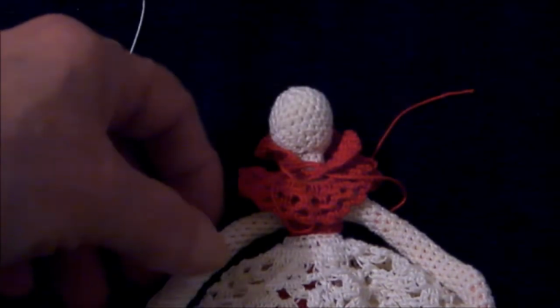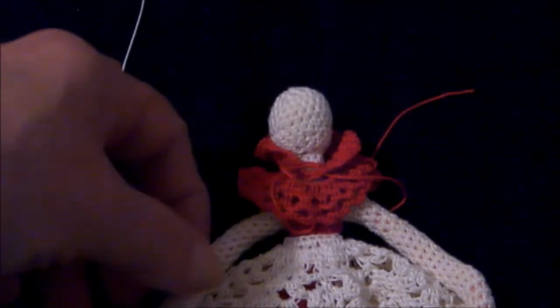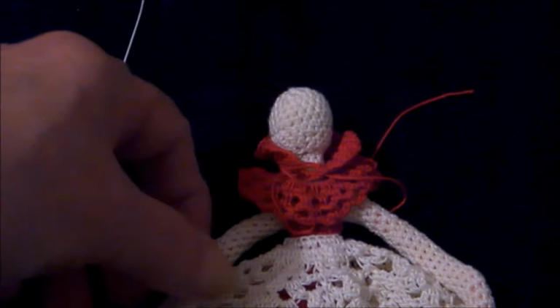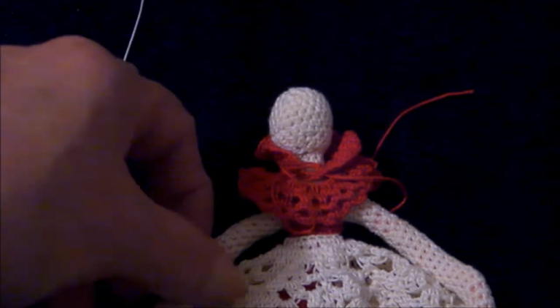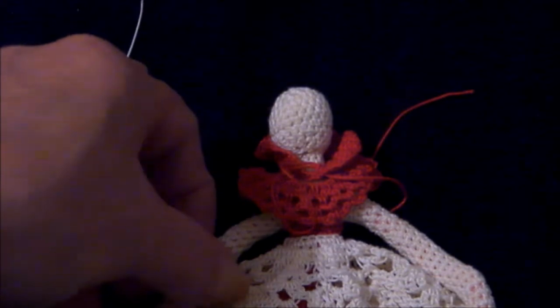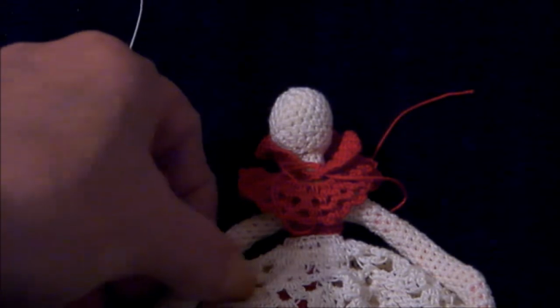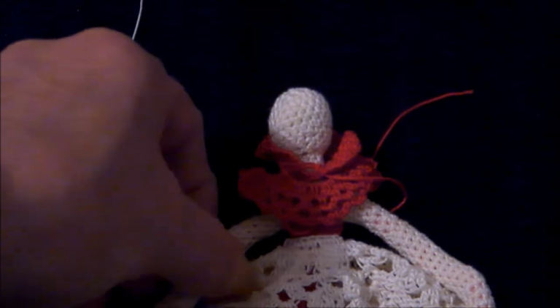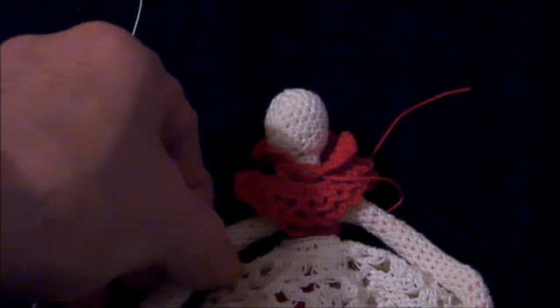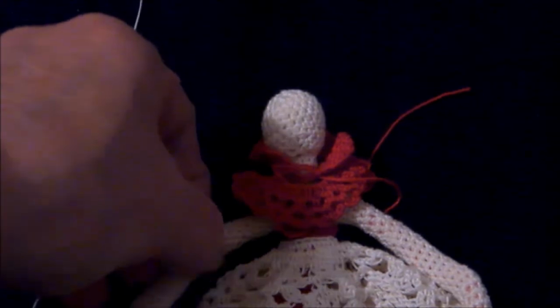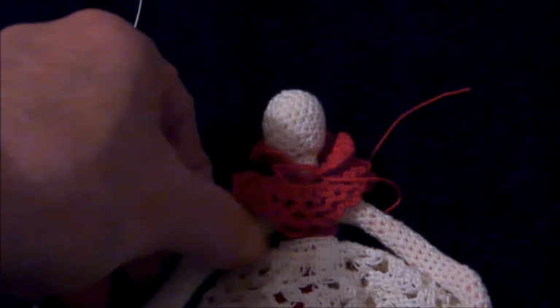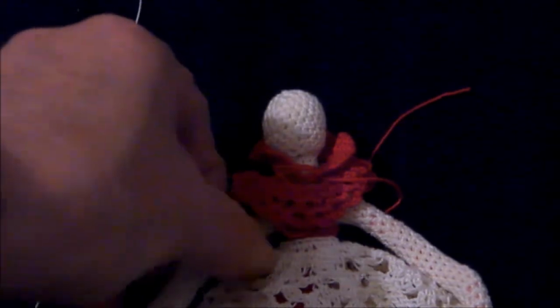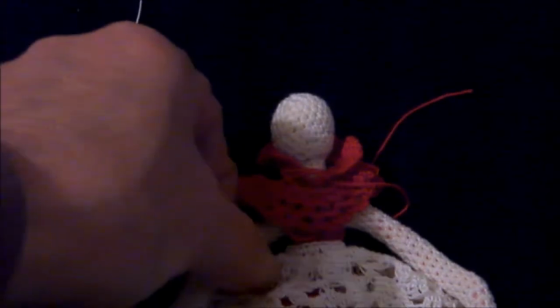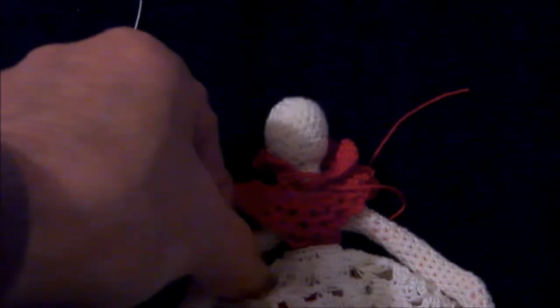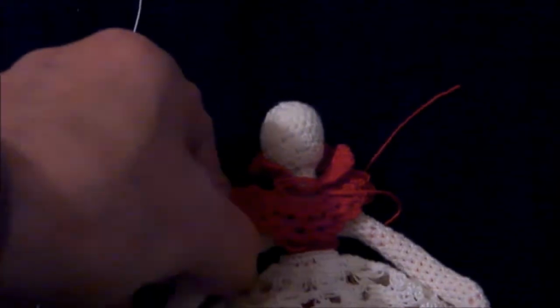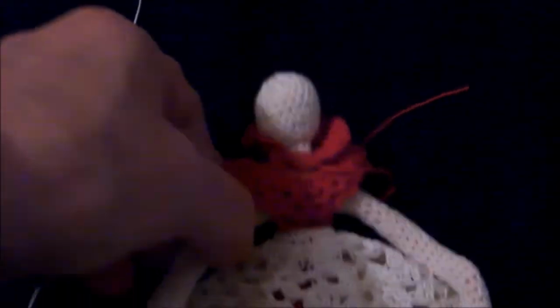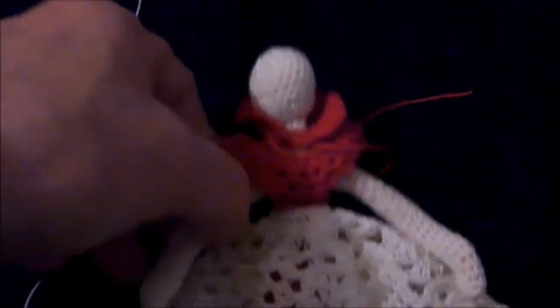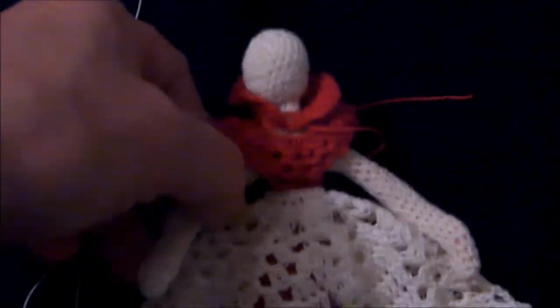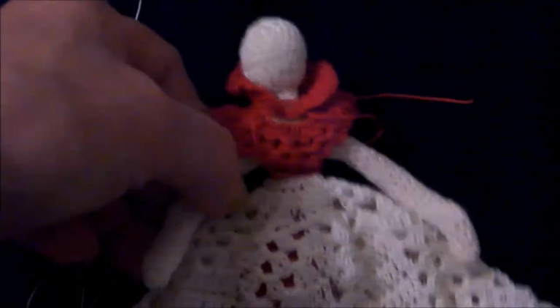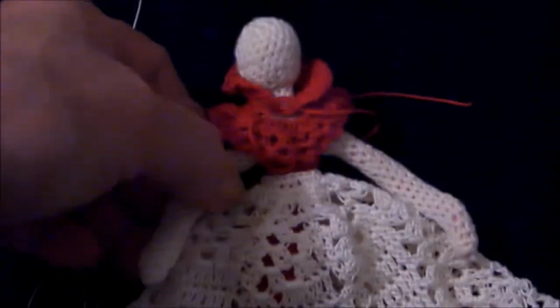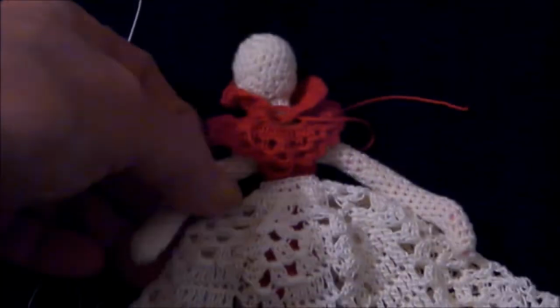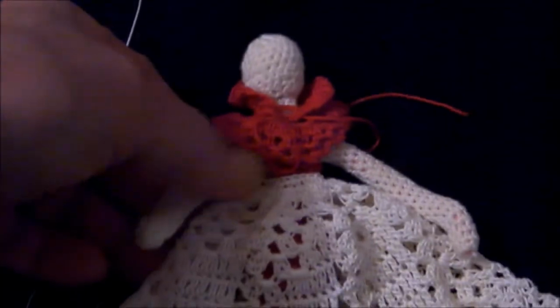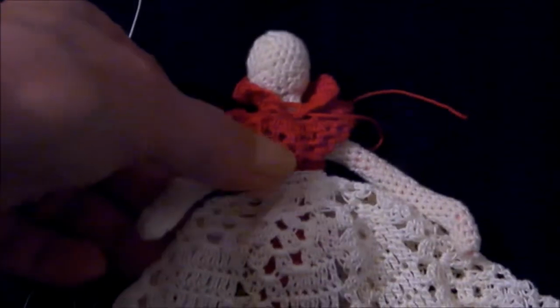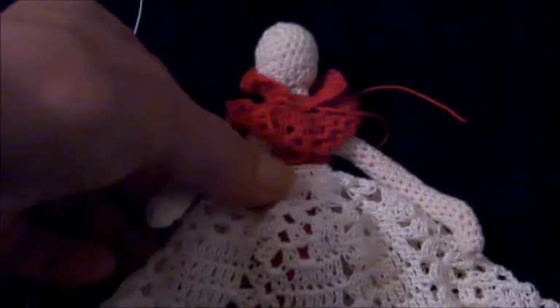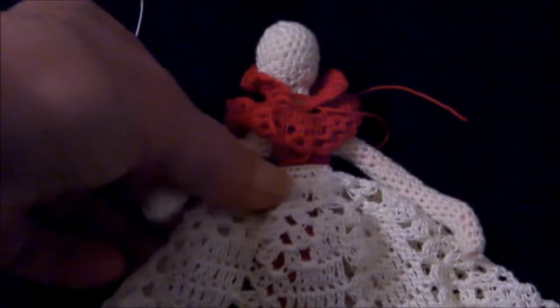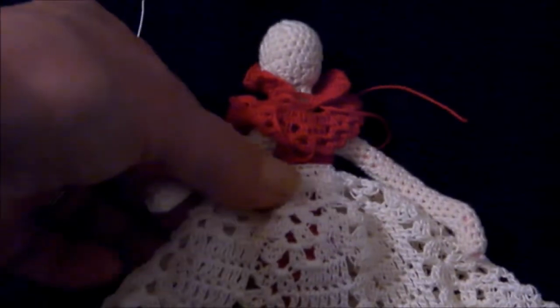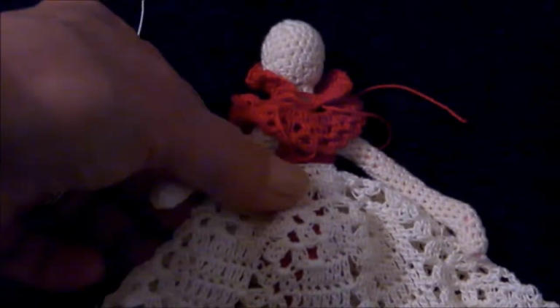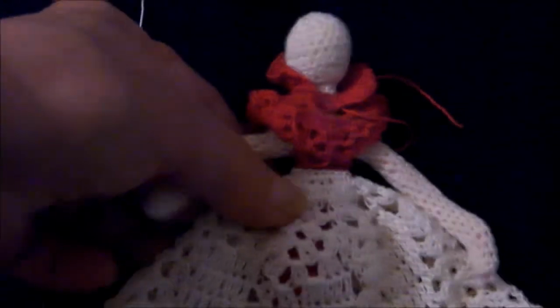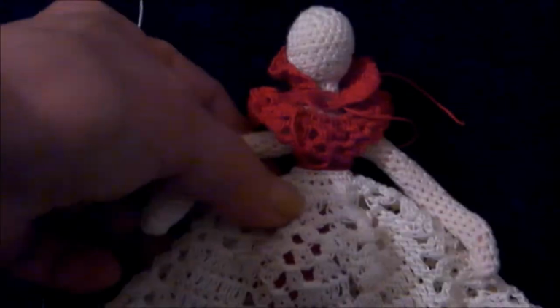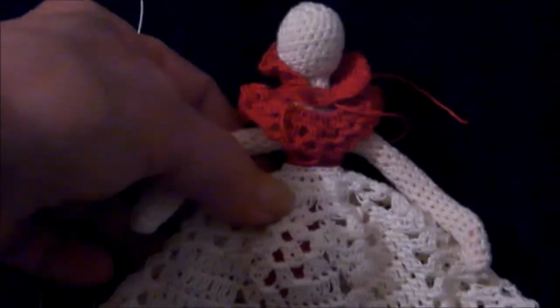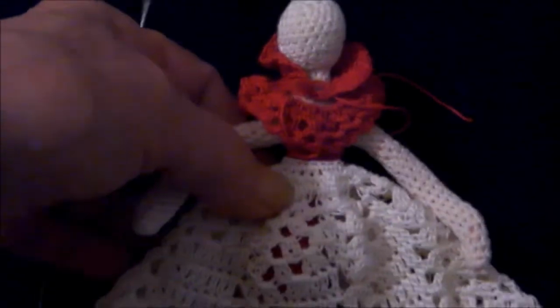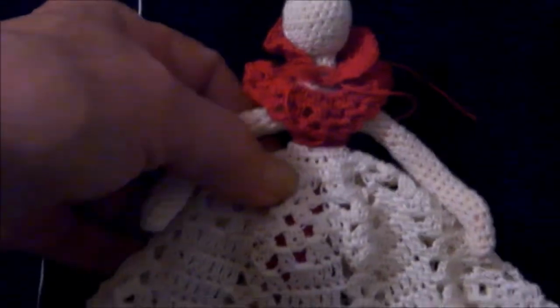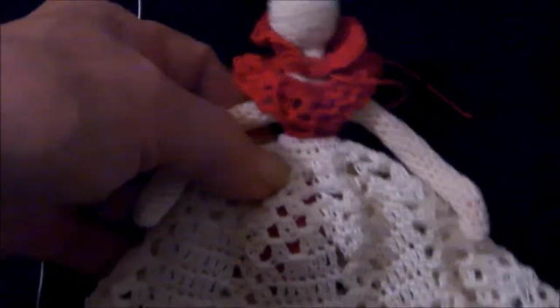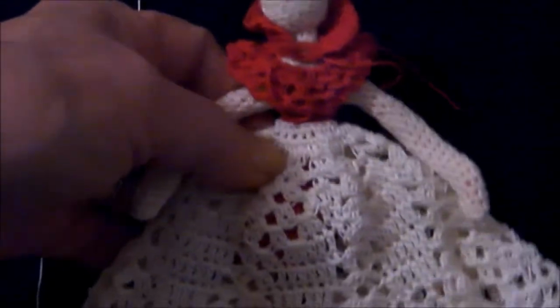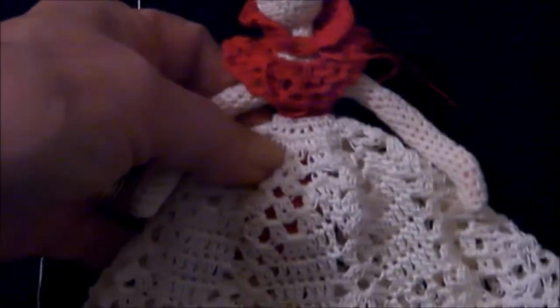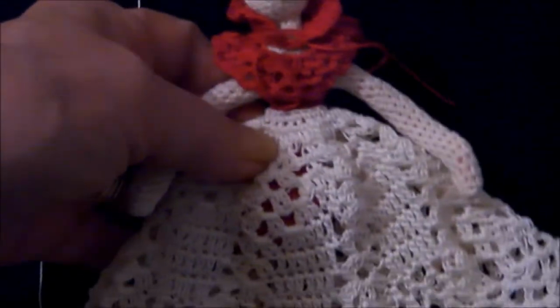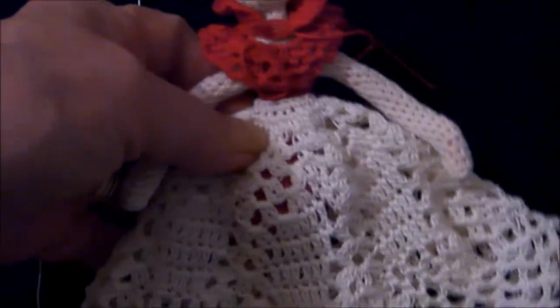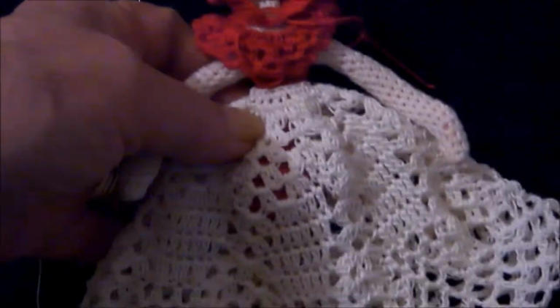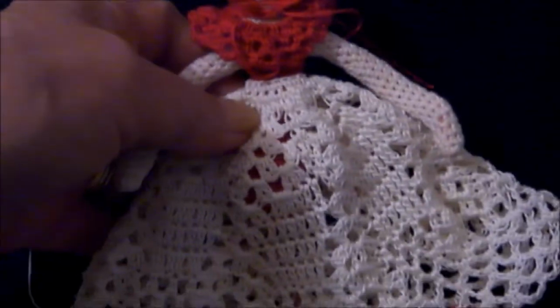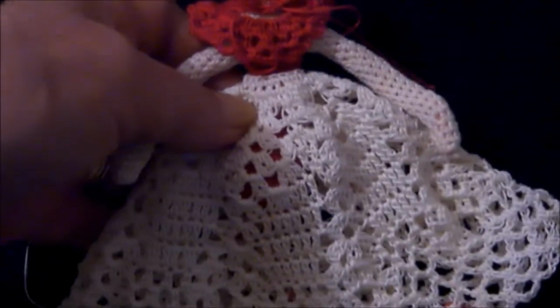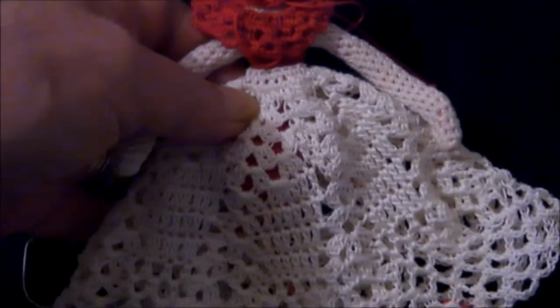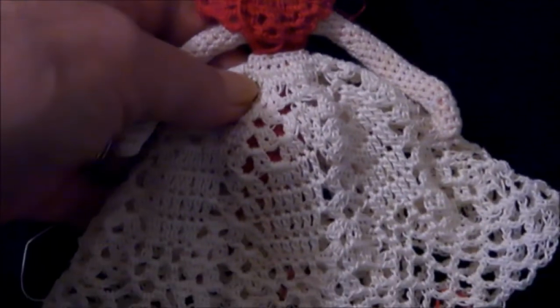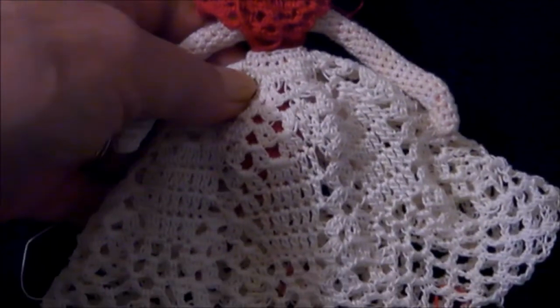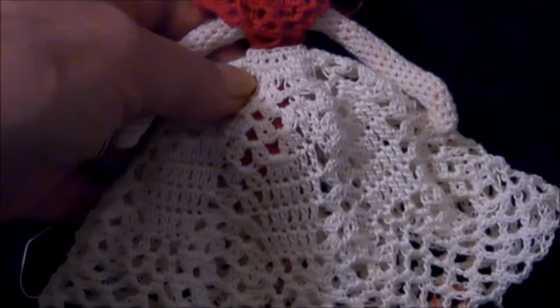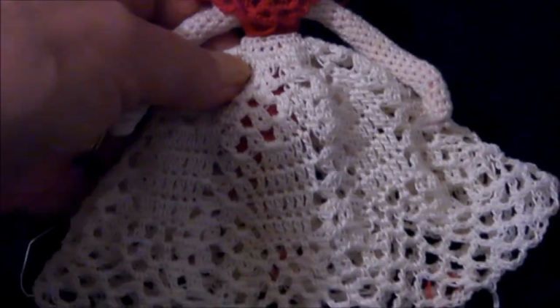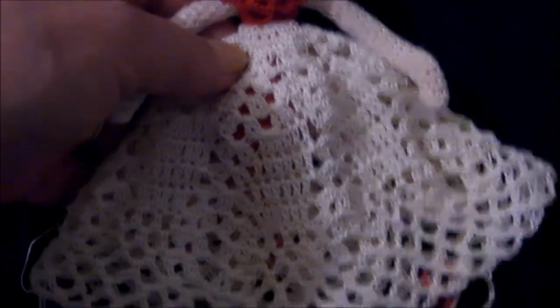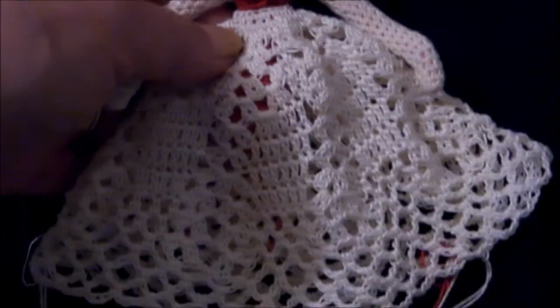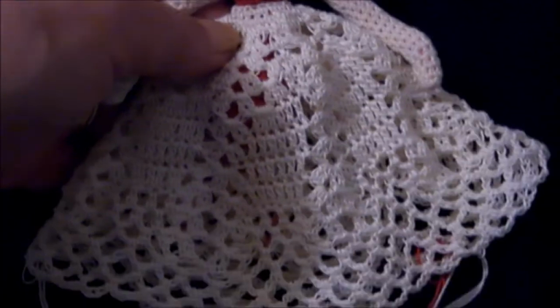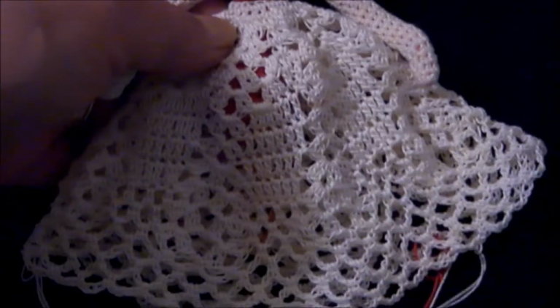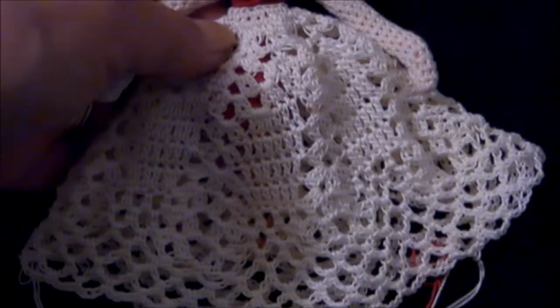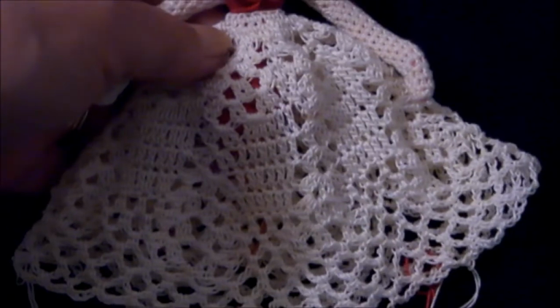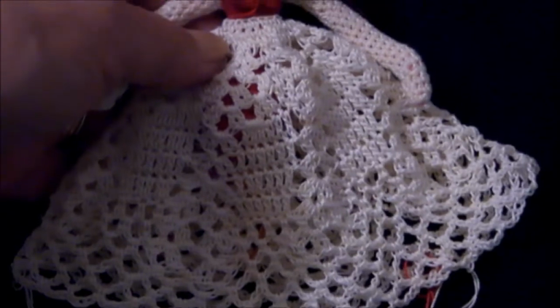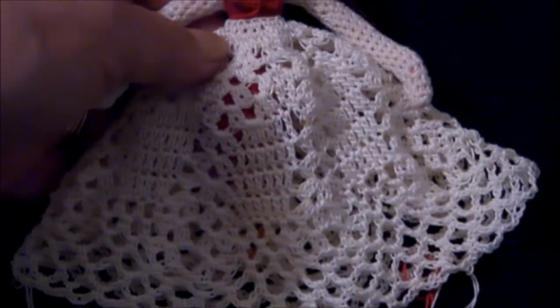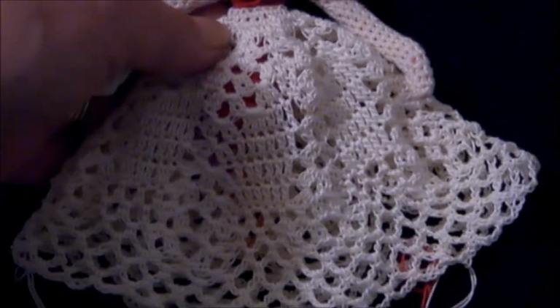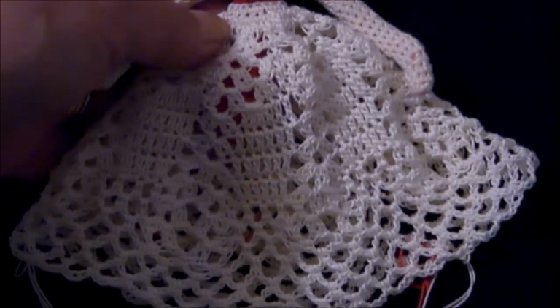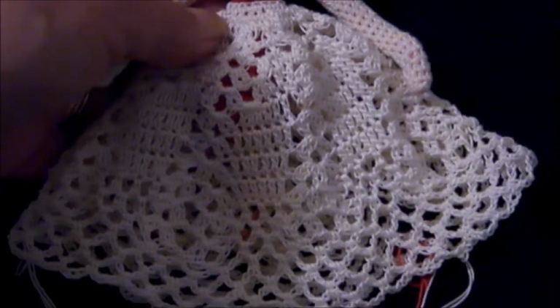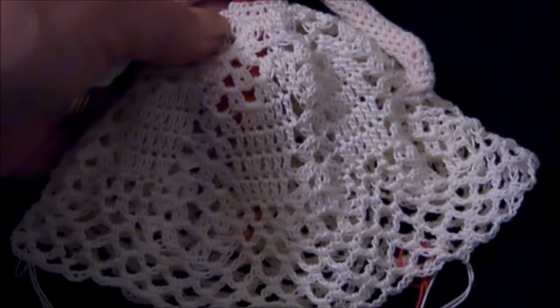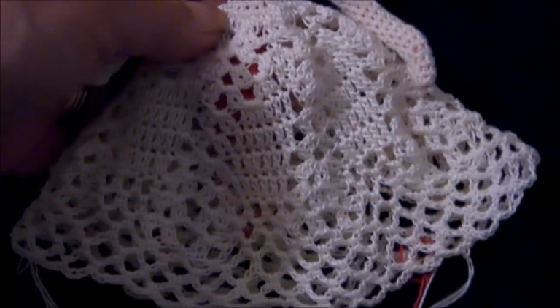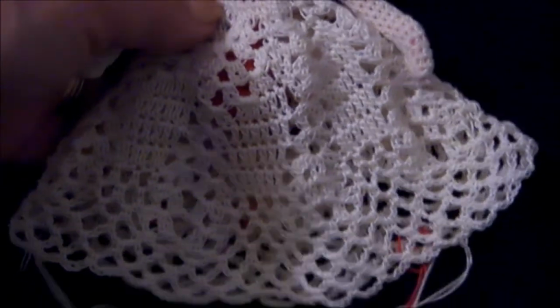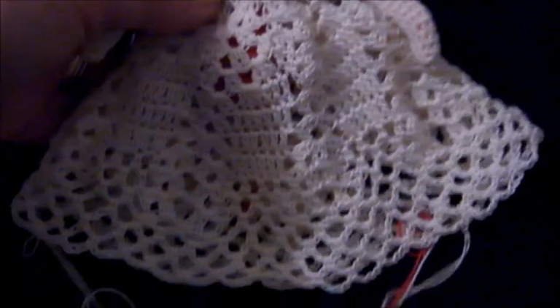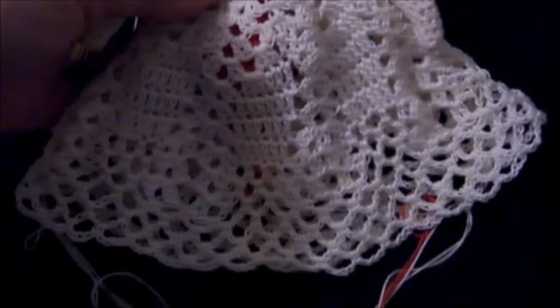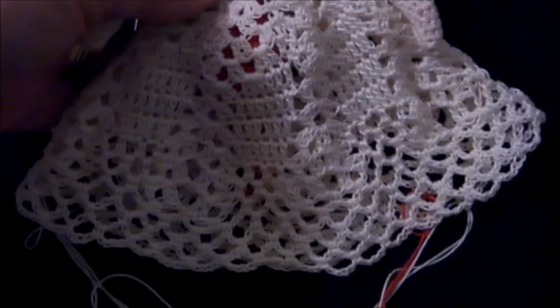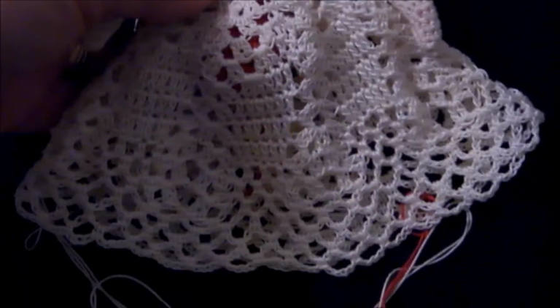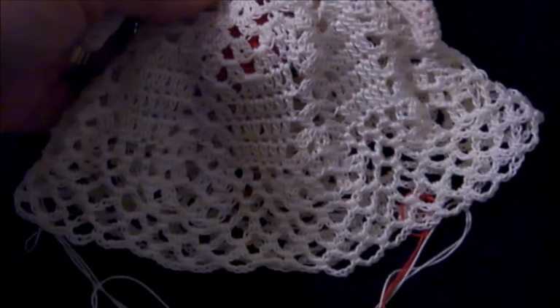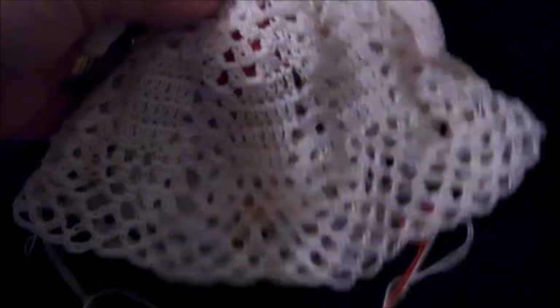I don't know, I'll try them both. I think I'll make her a basket of flowers too — I haven't decided. This has really been a pain.